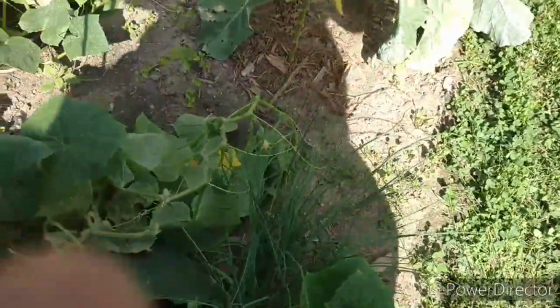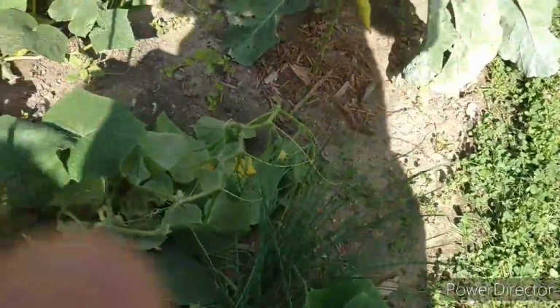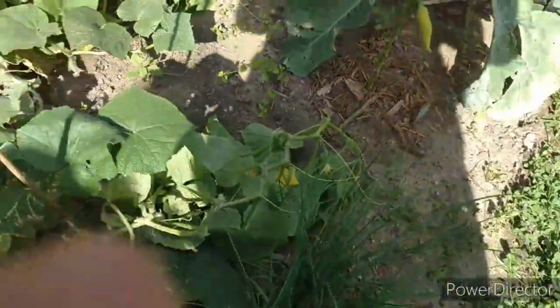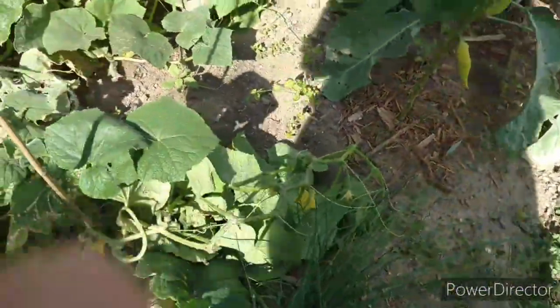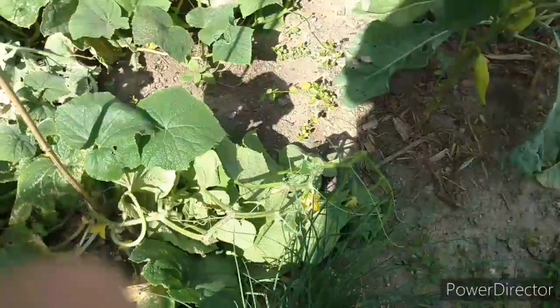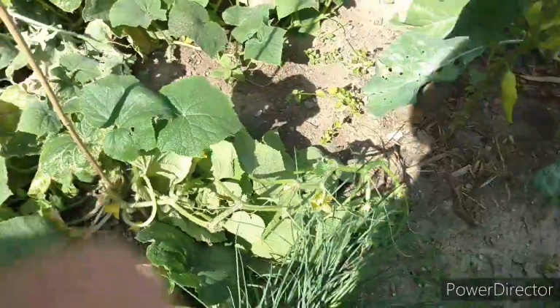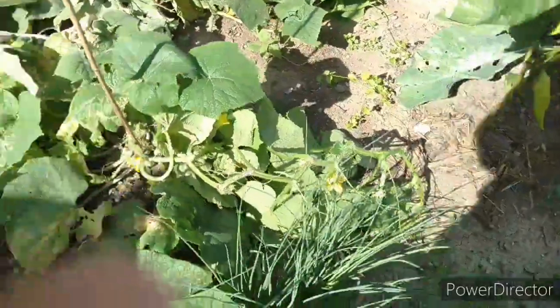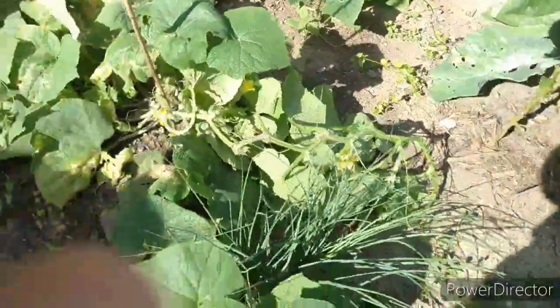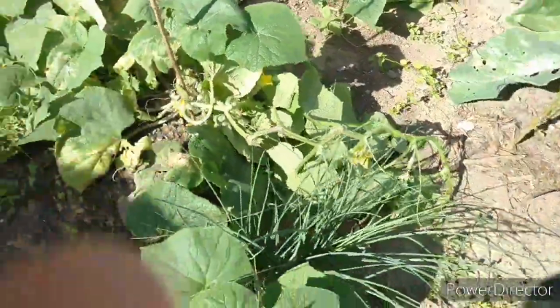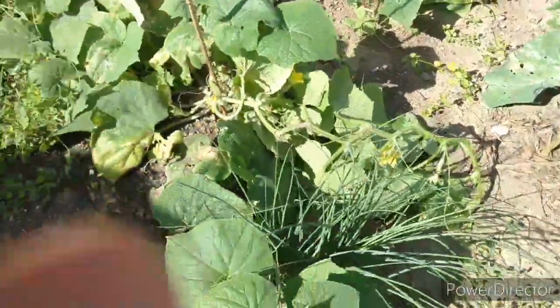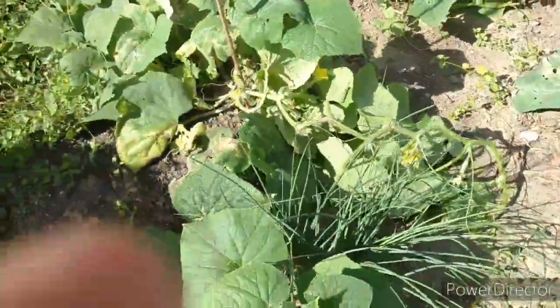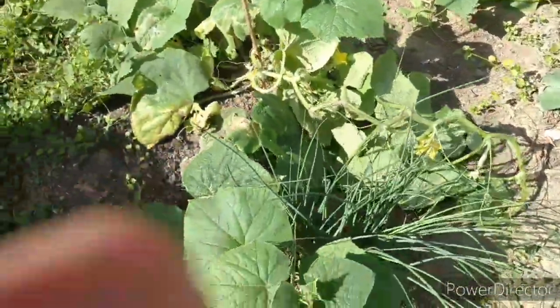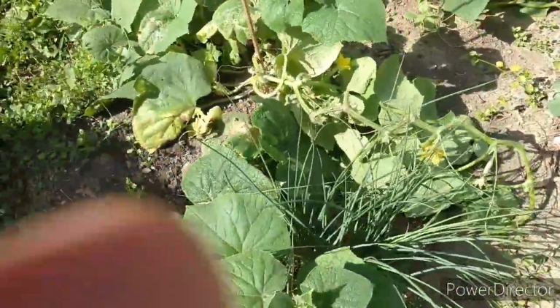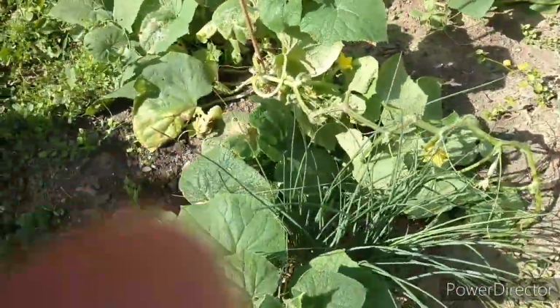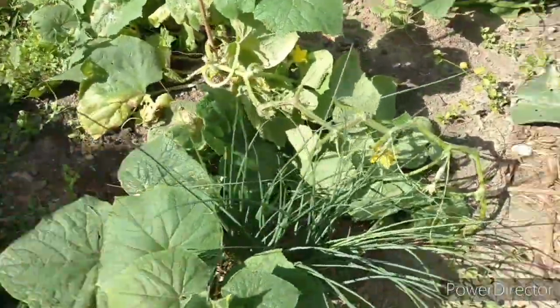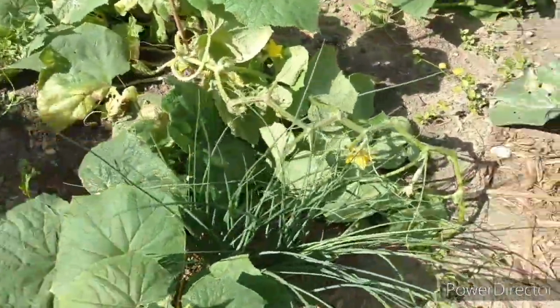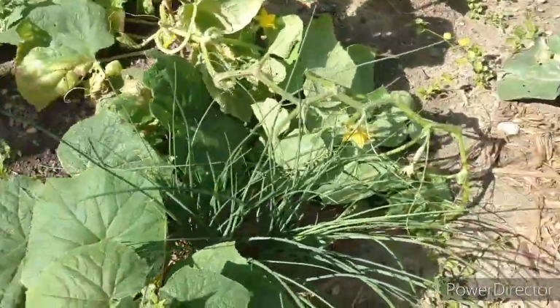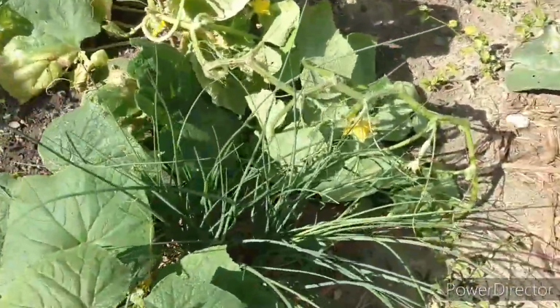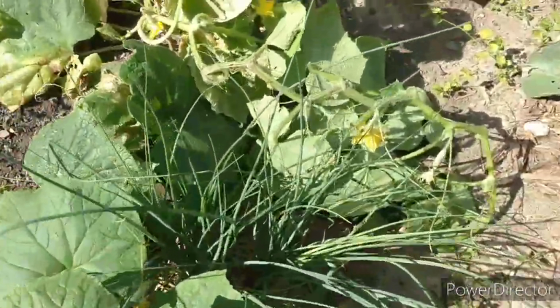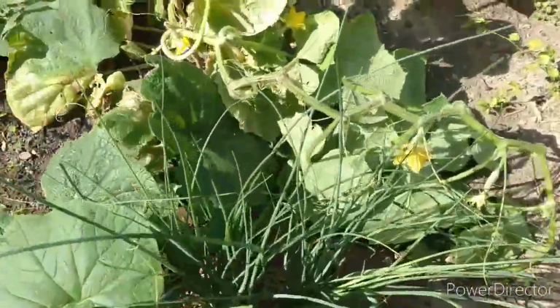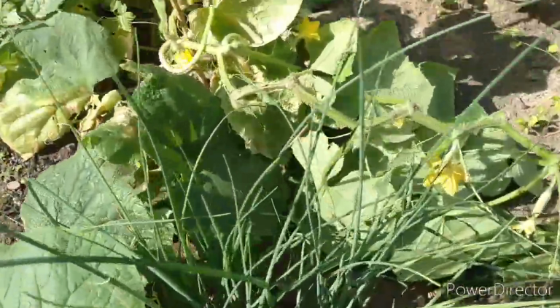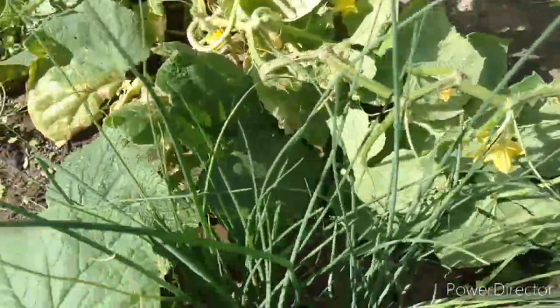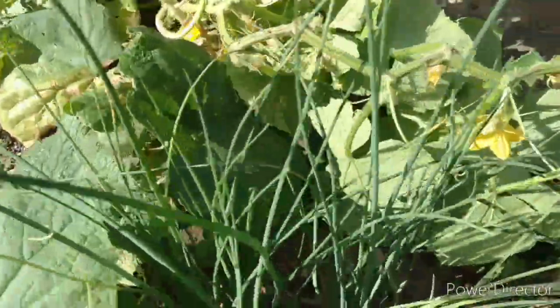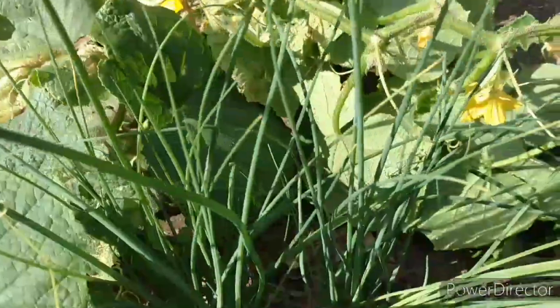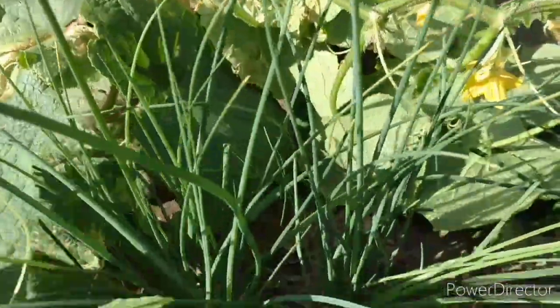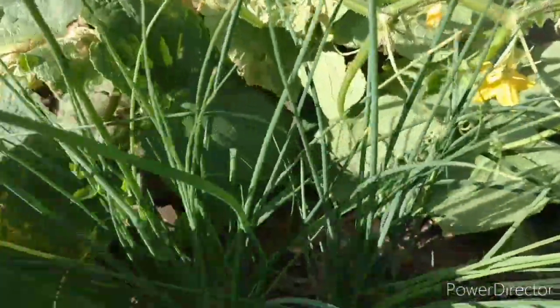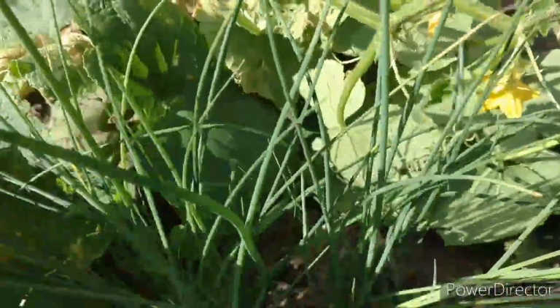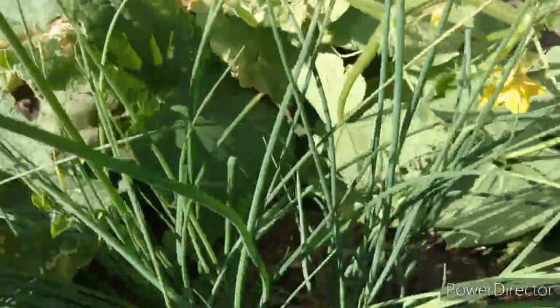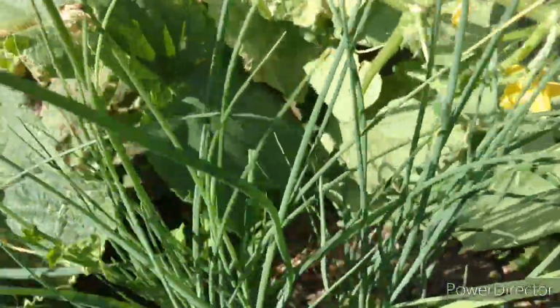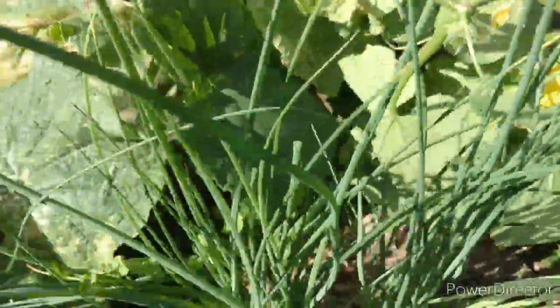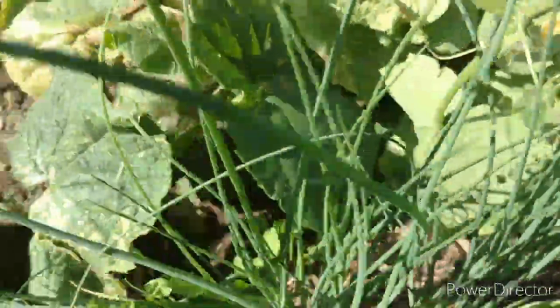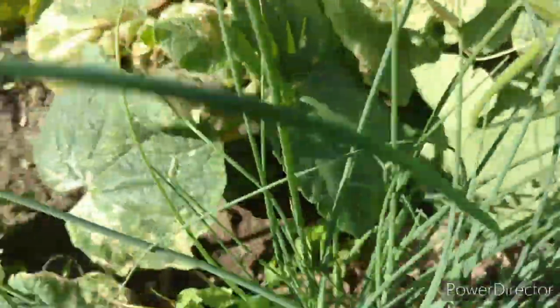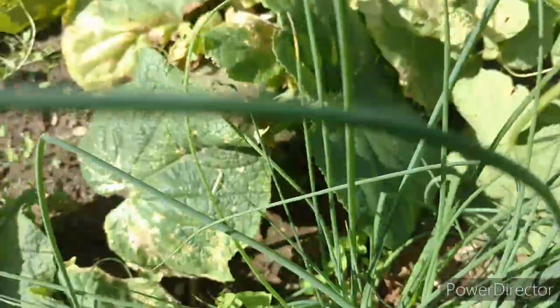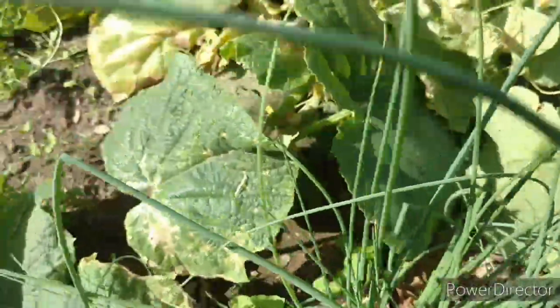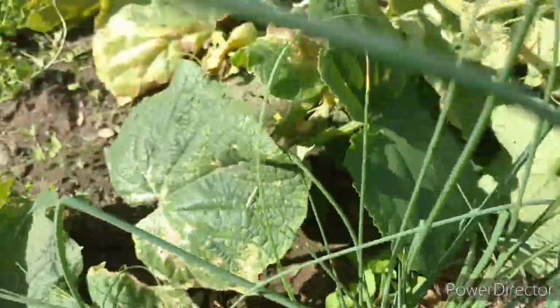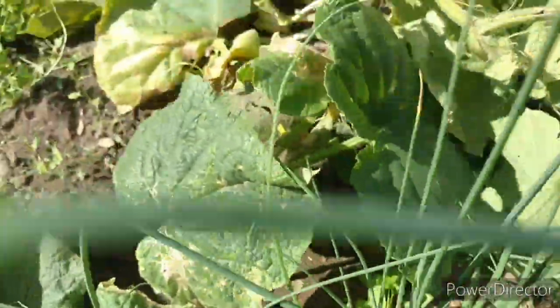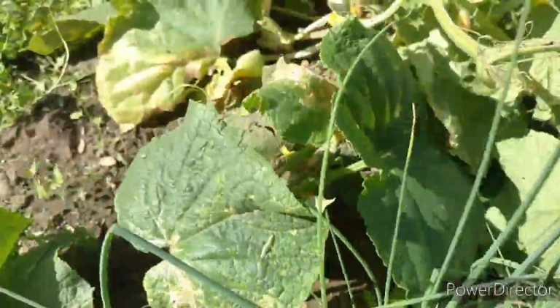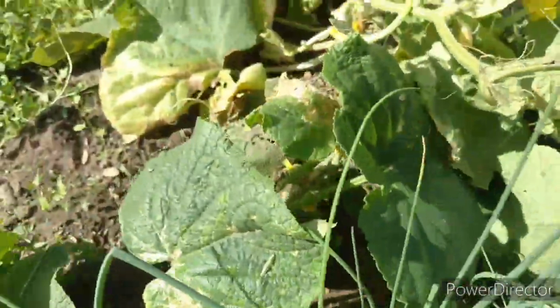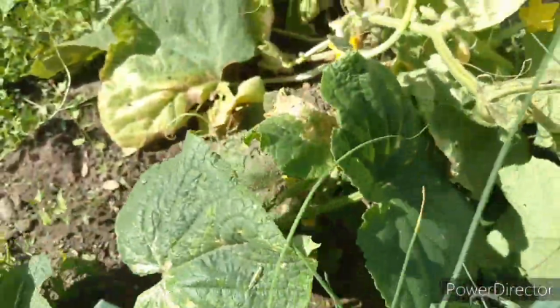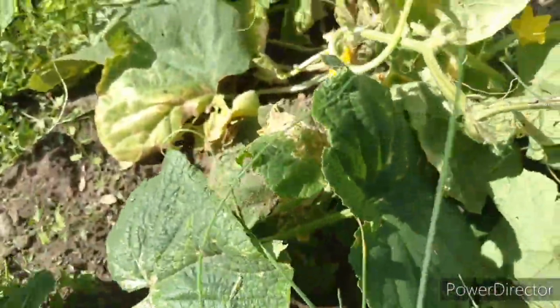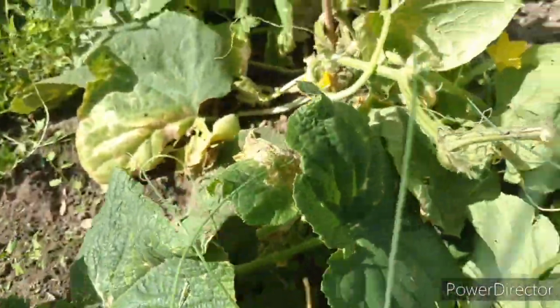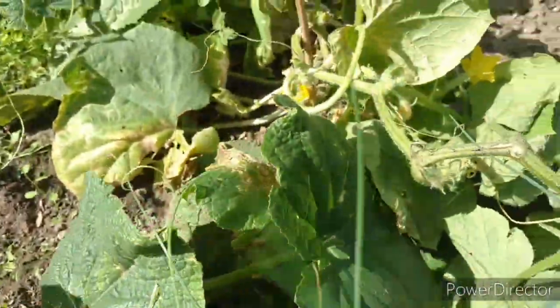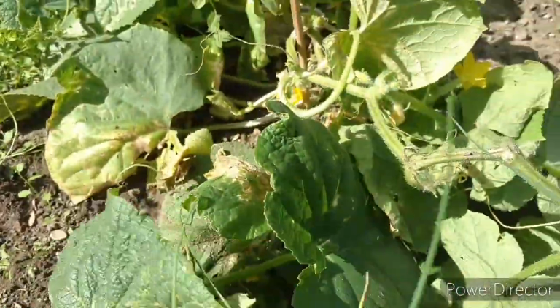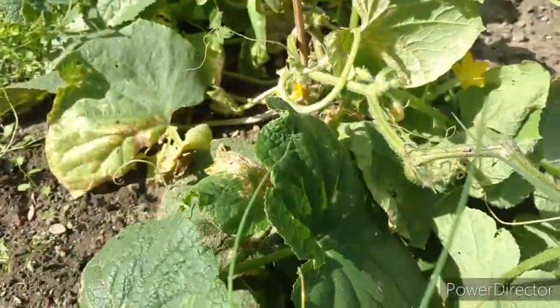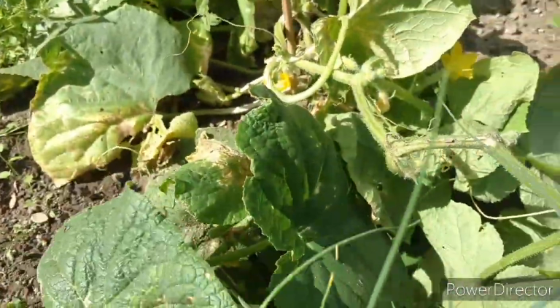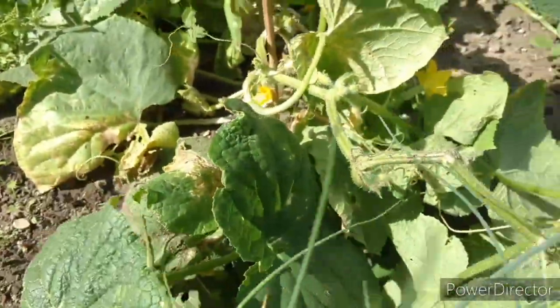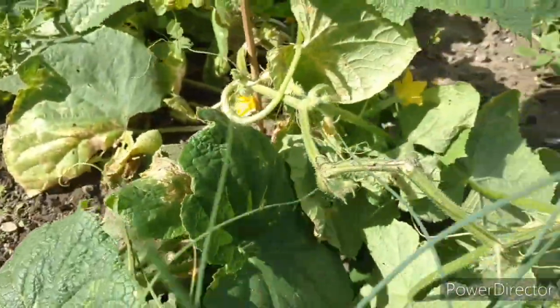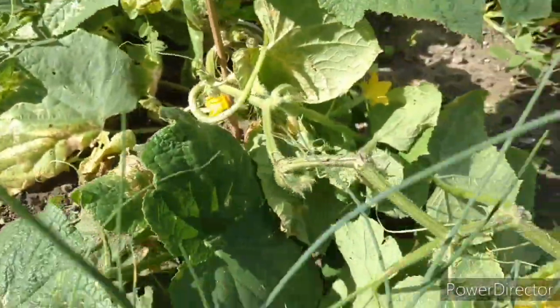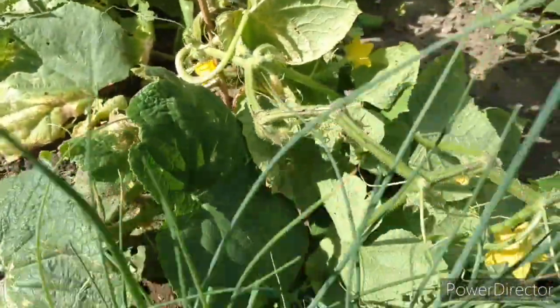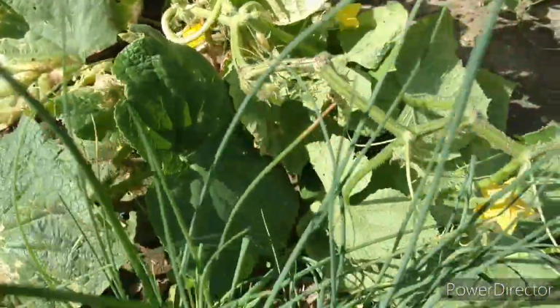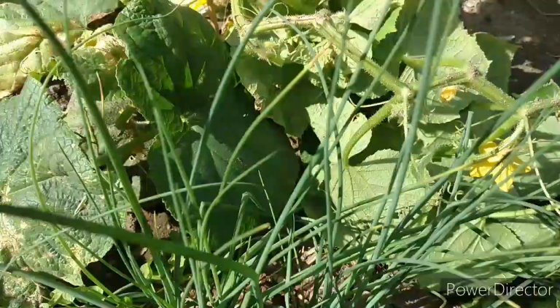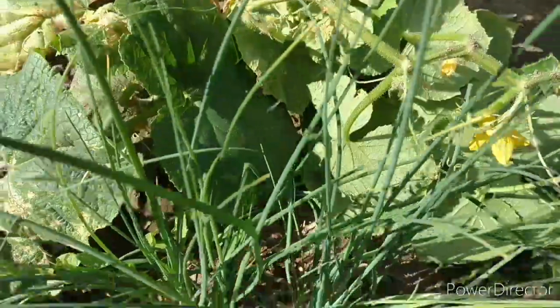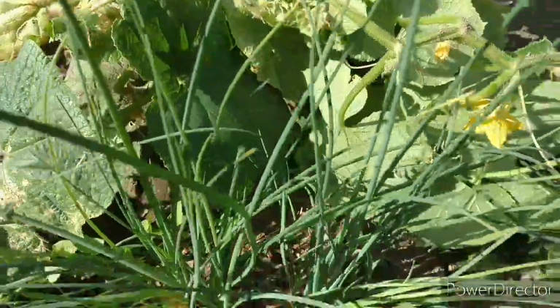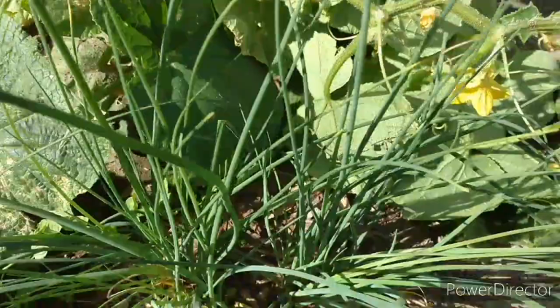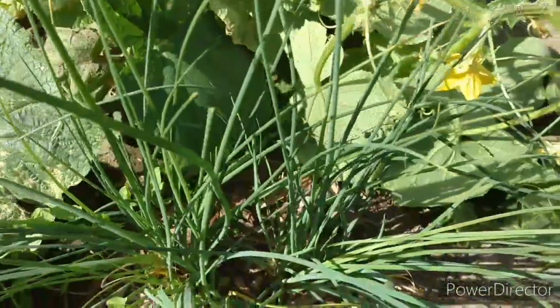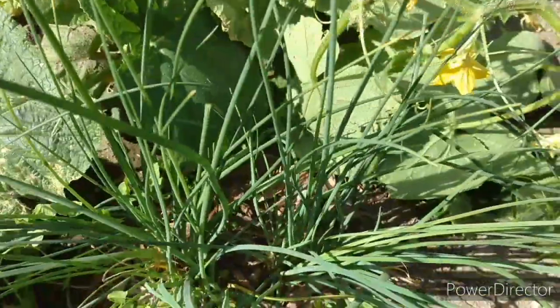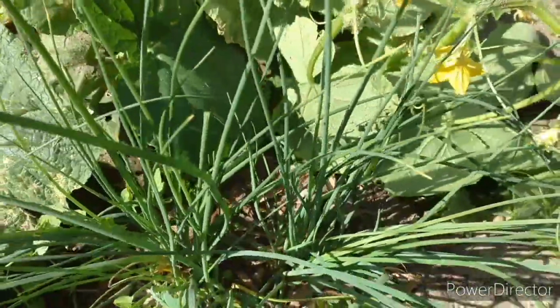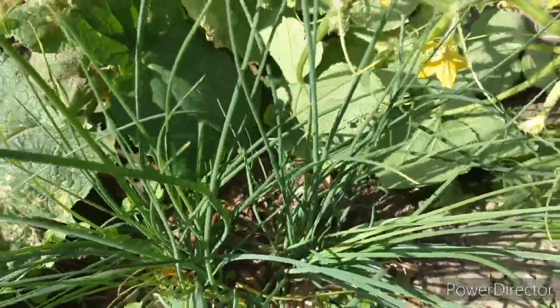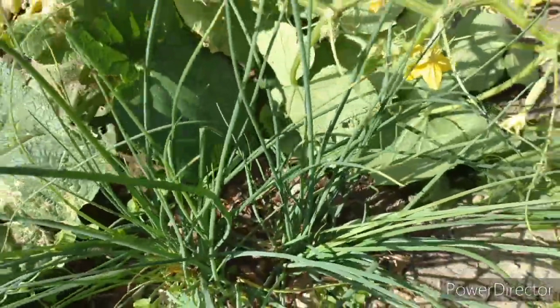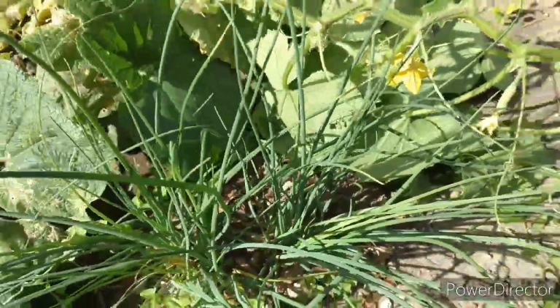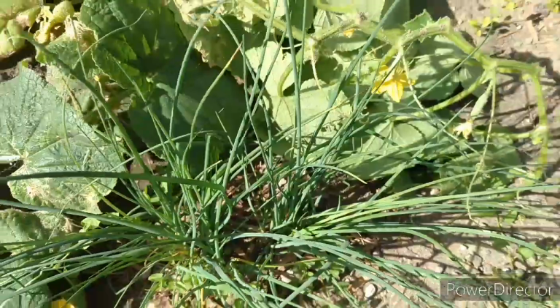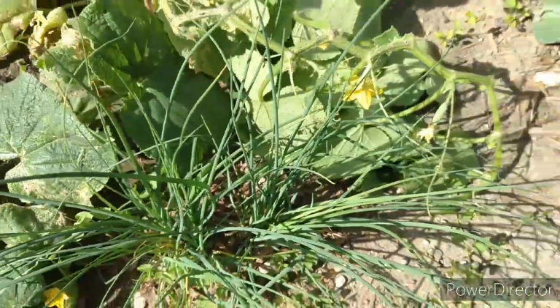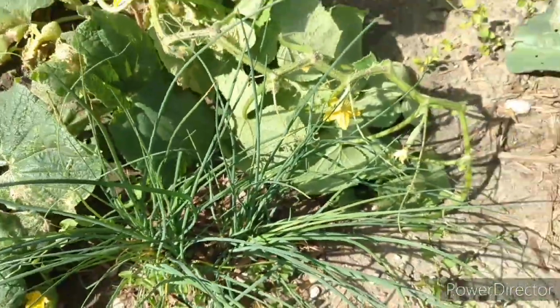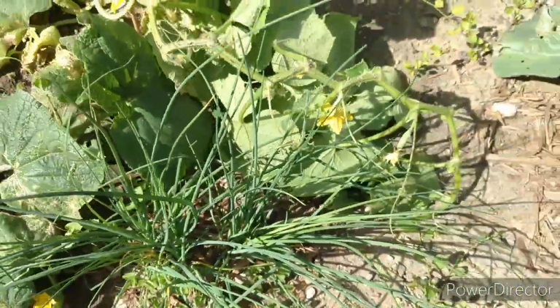My chives — I need to pick them, pull them out of here before the cucumbers eat them all.